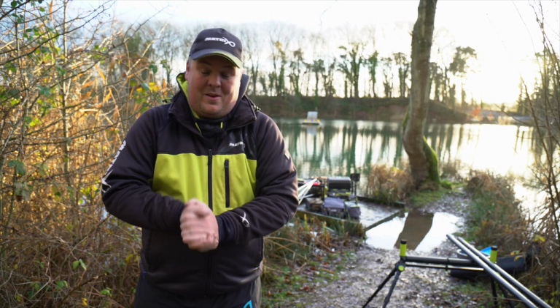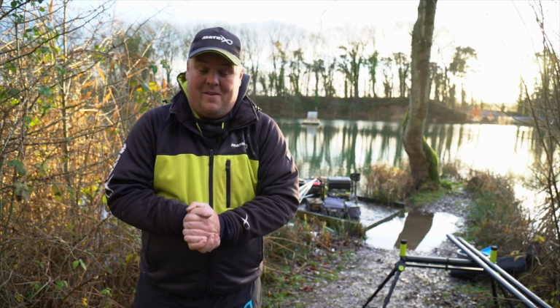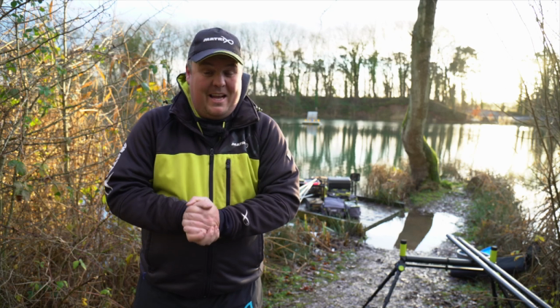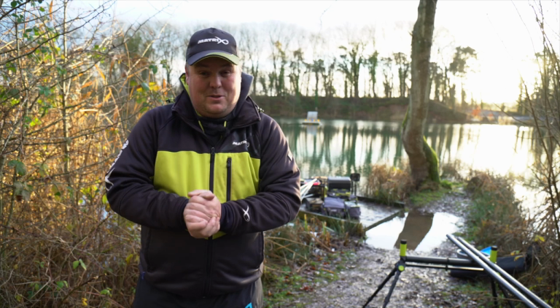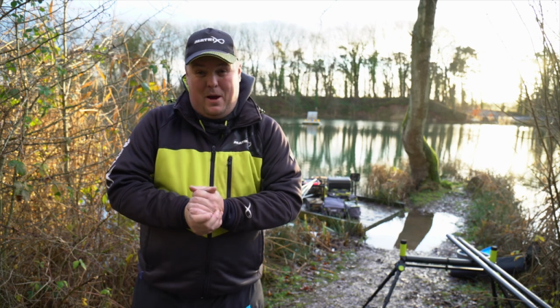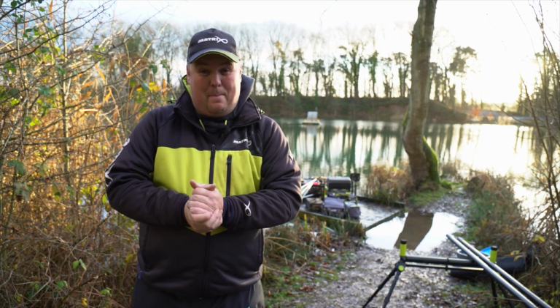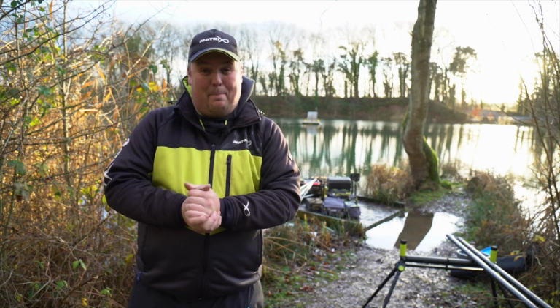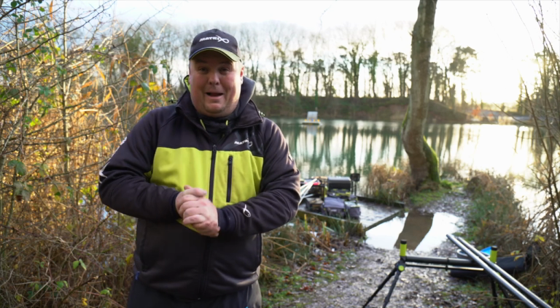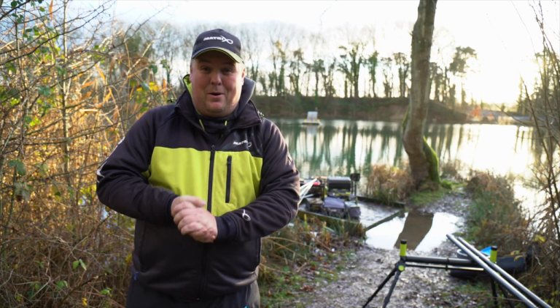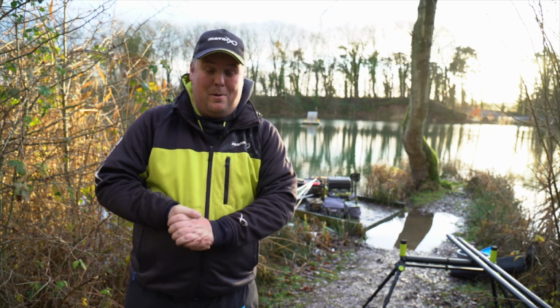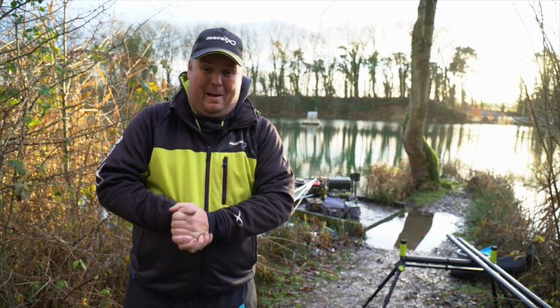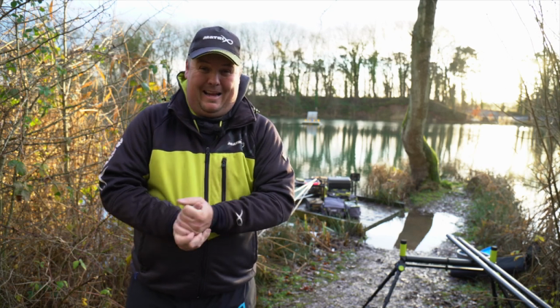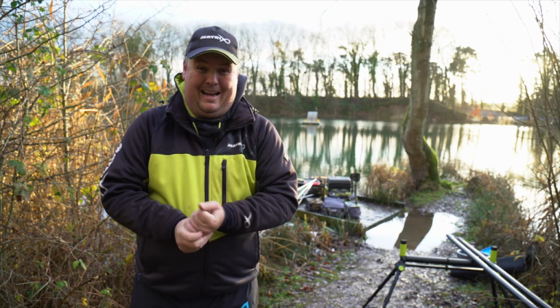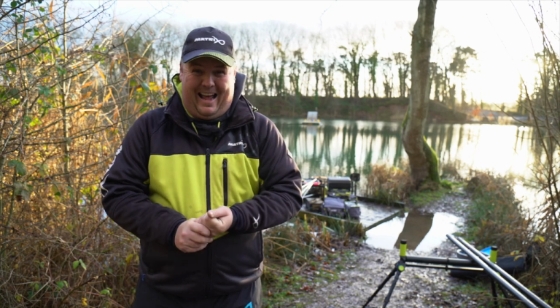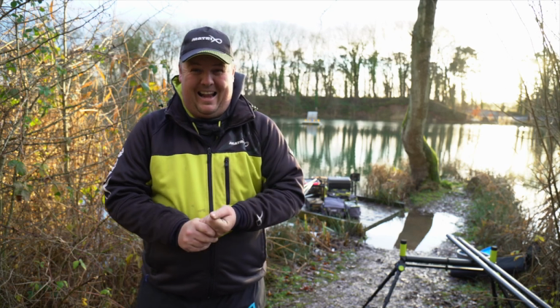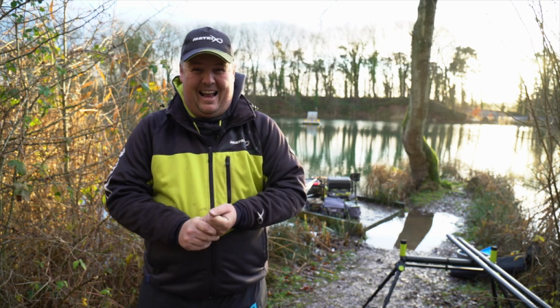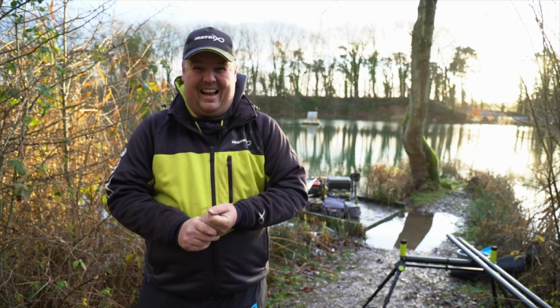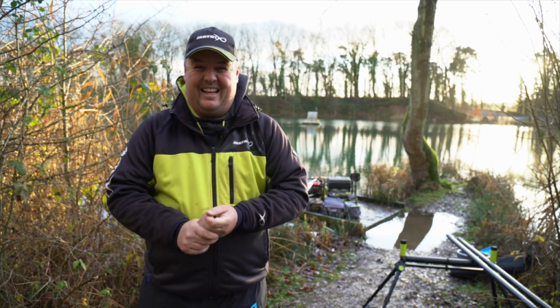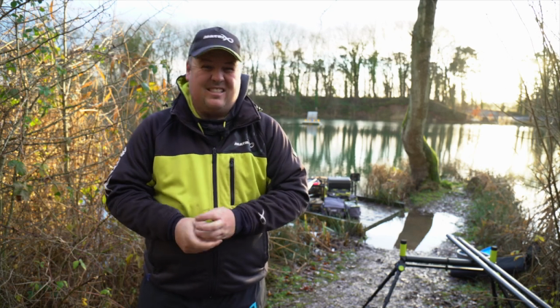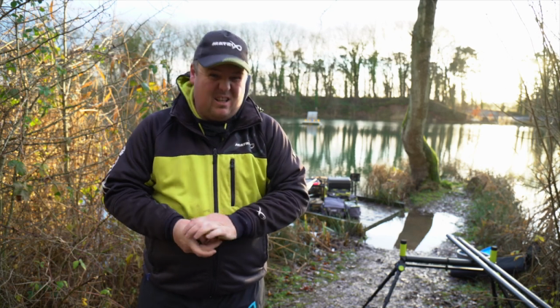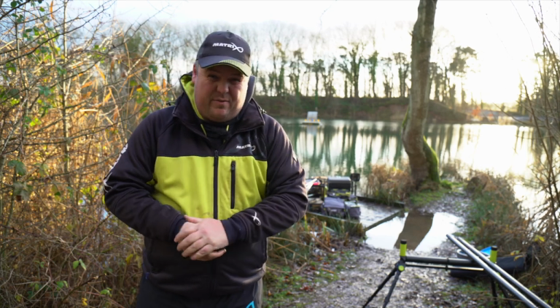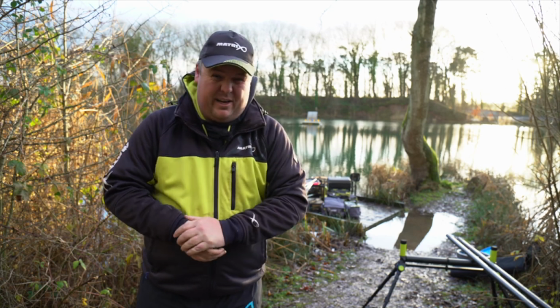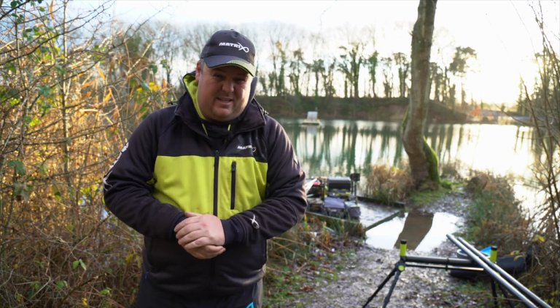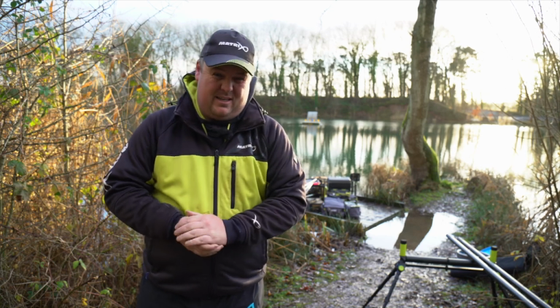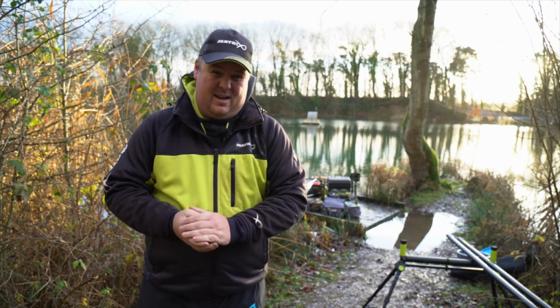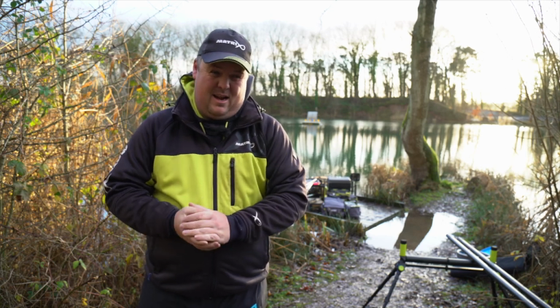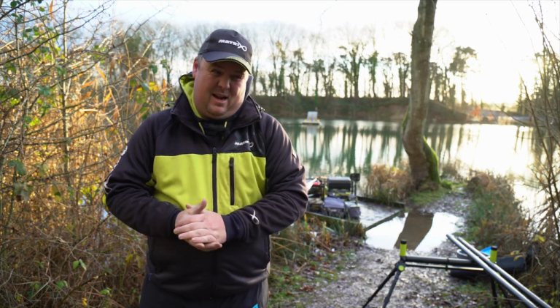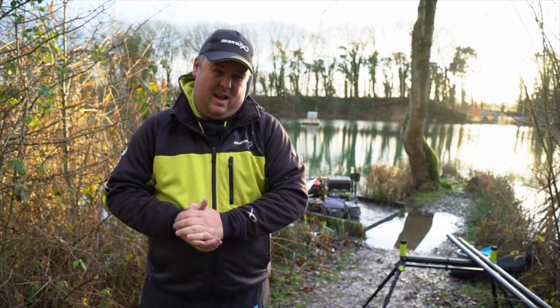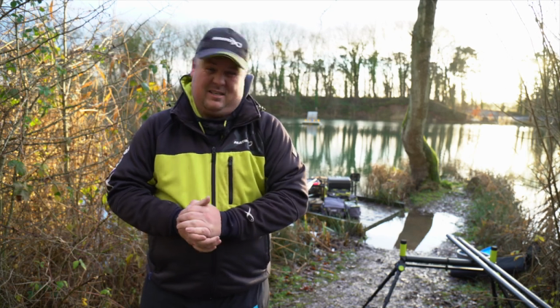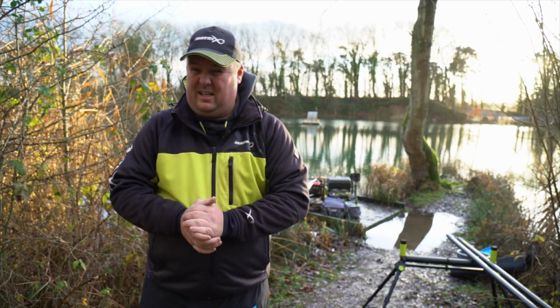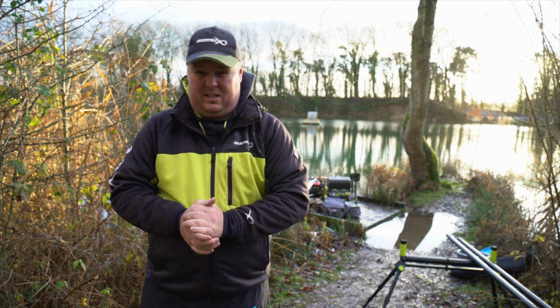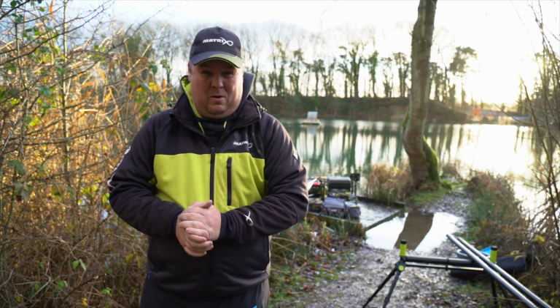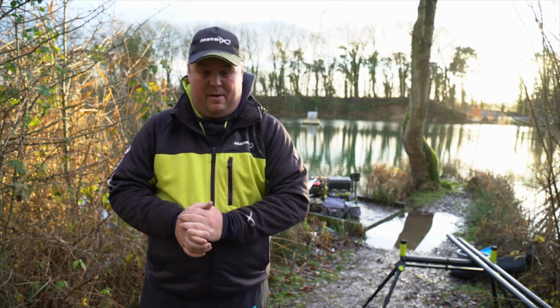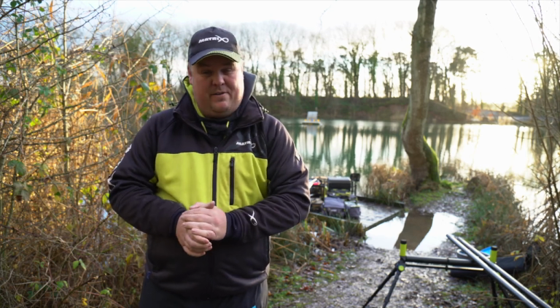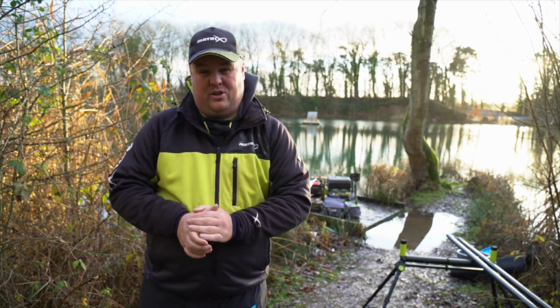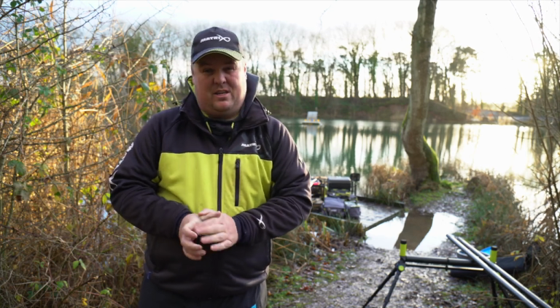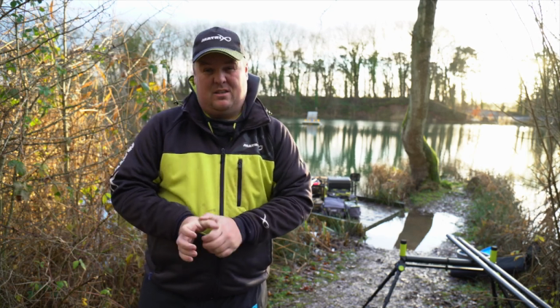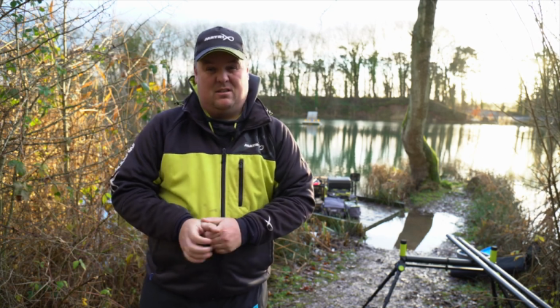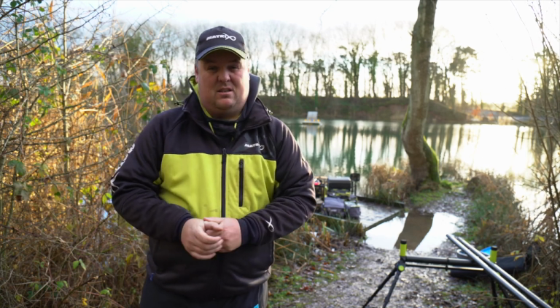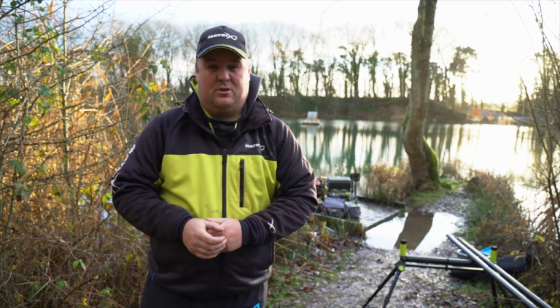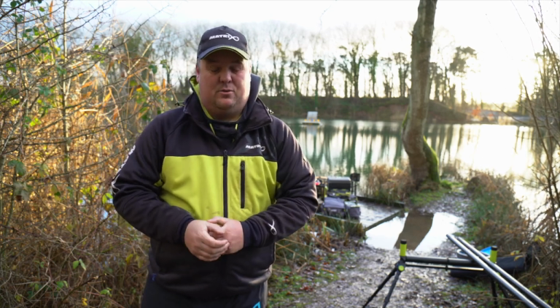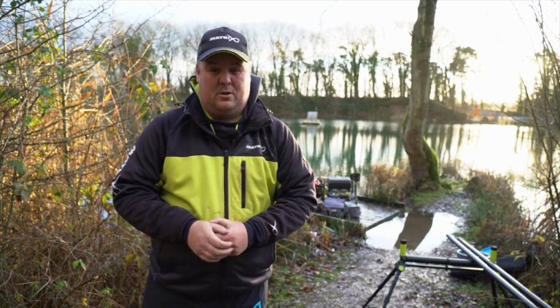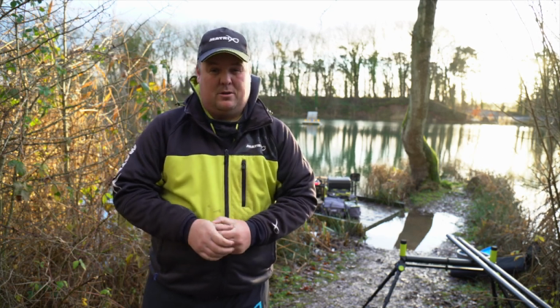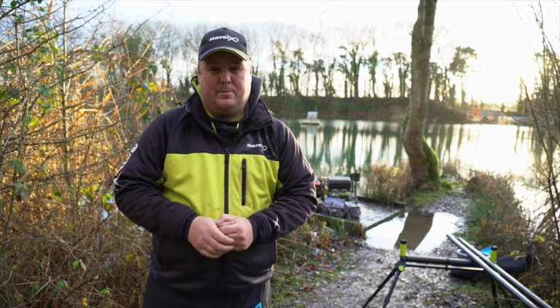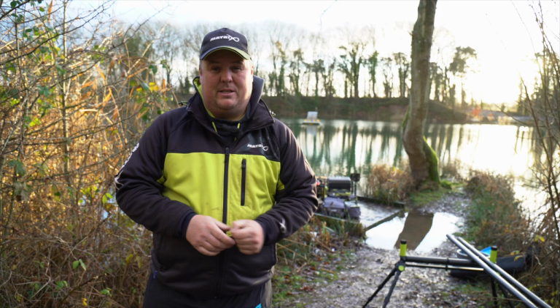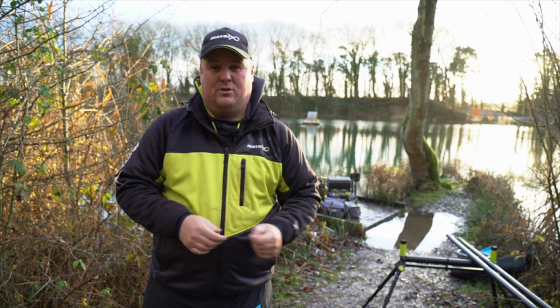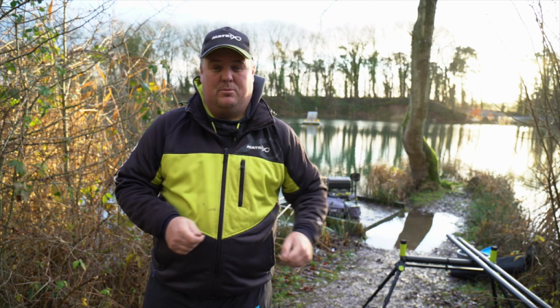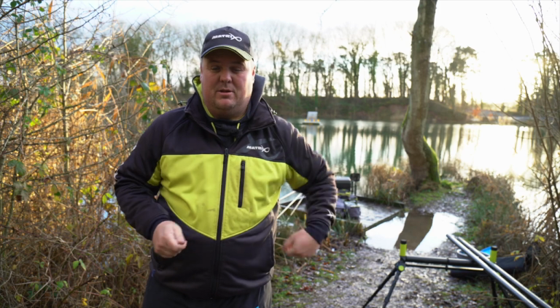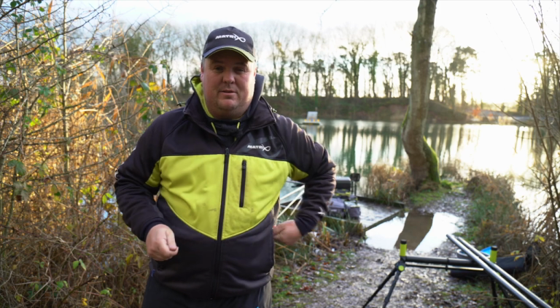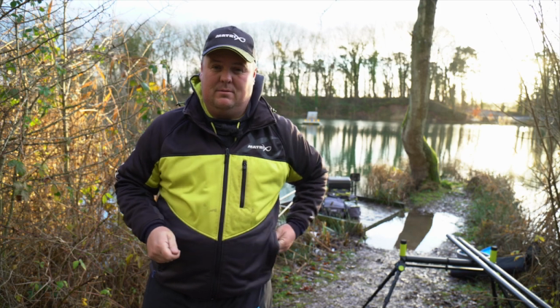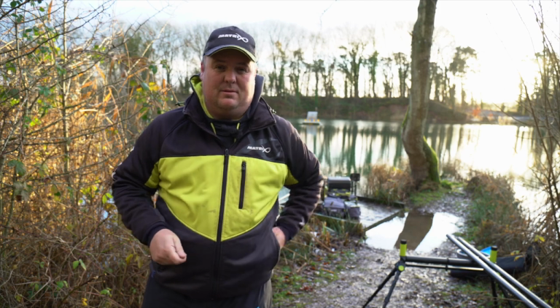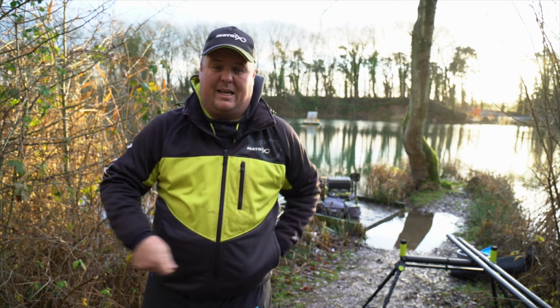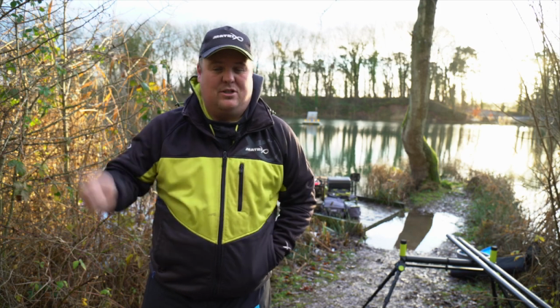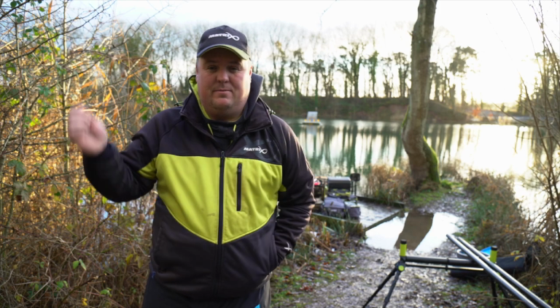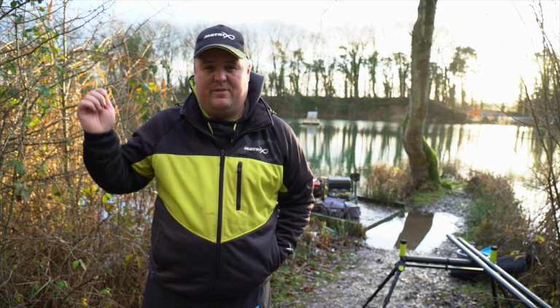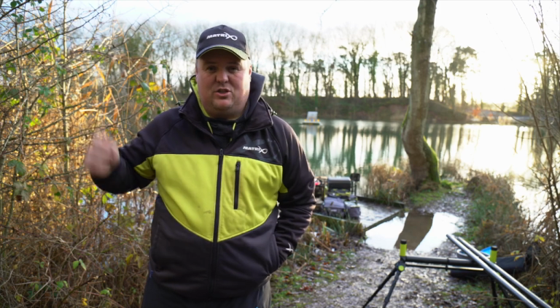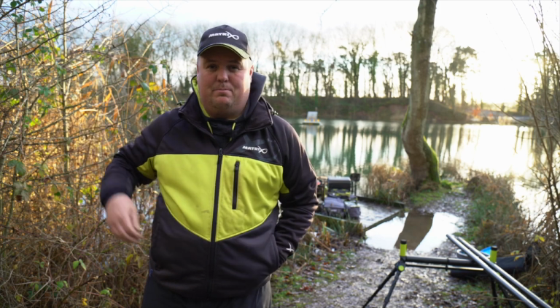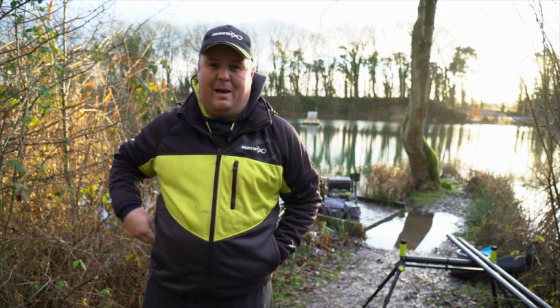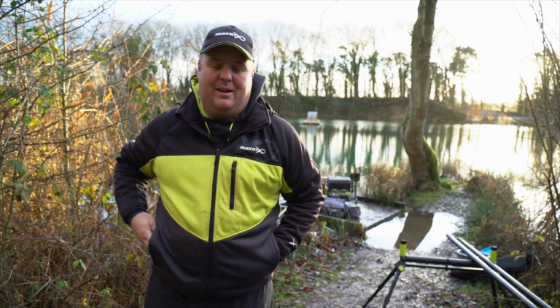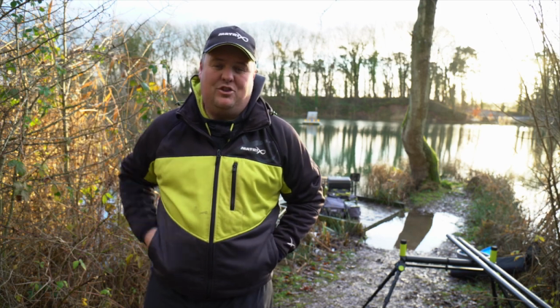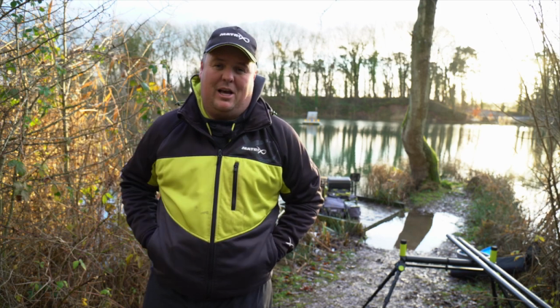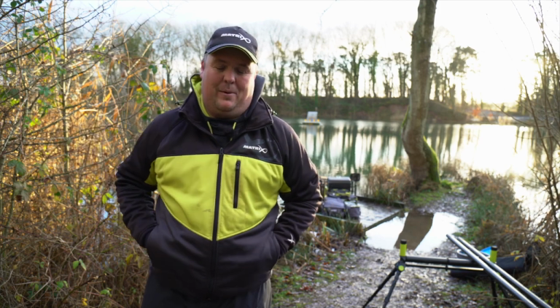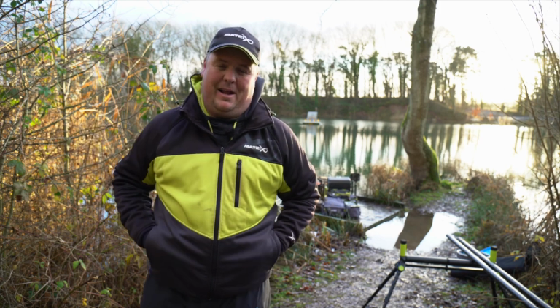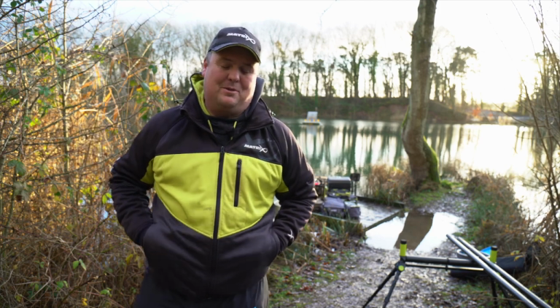We are back on the bank again and it's still freezing. I still don't like fishing because I just want it to be summer, catching fish on pellets shallower and that.